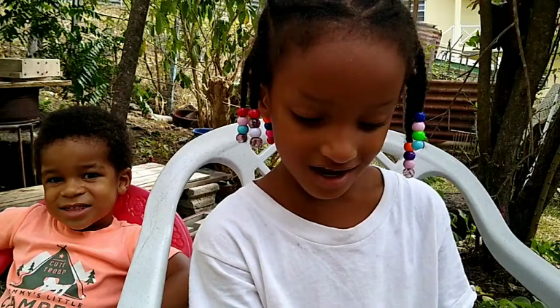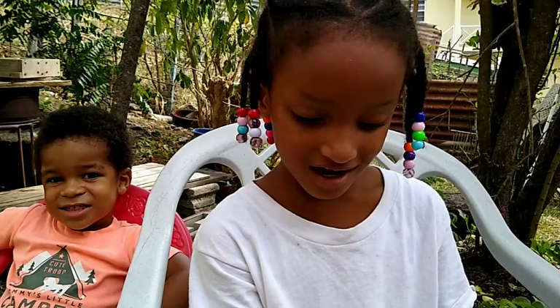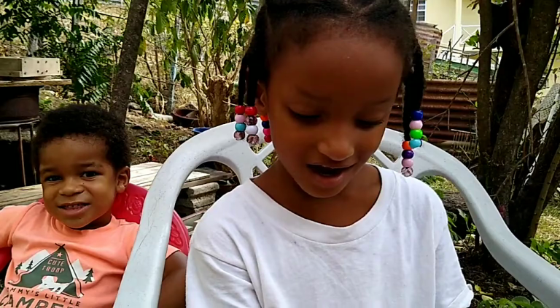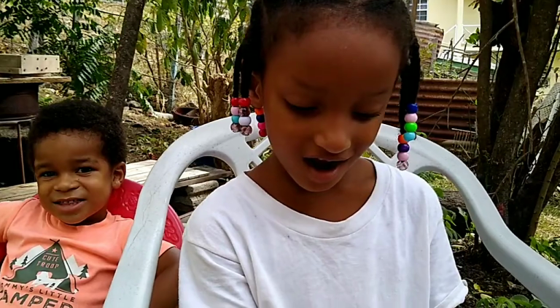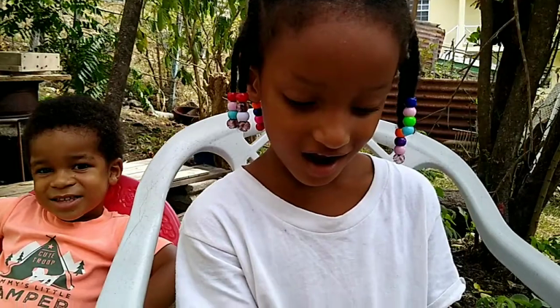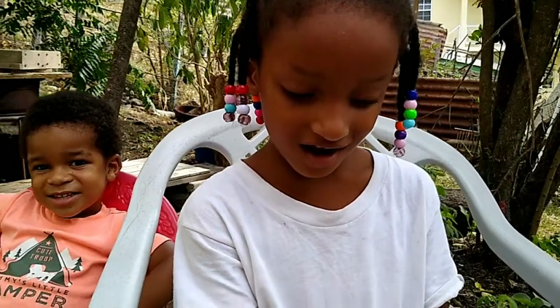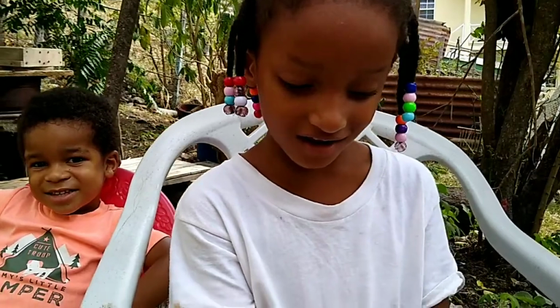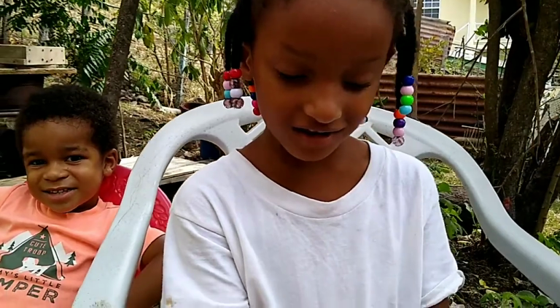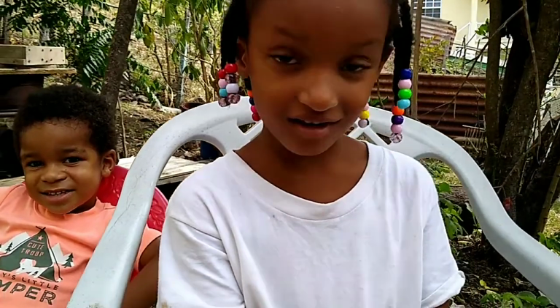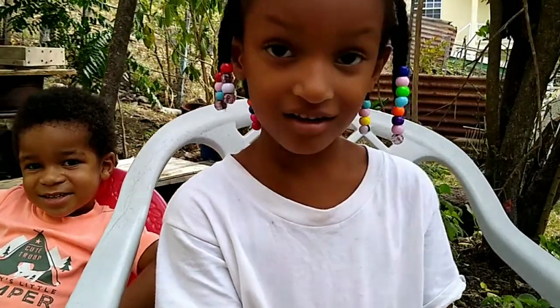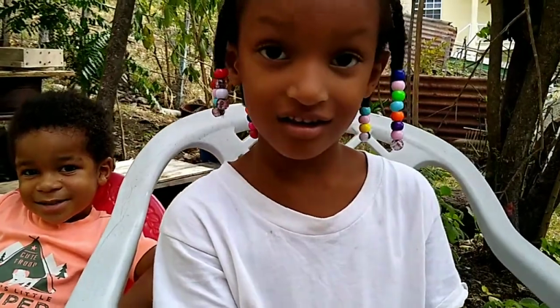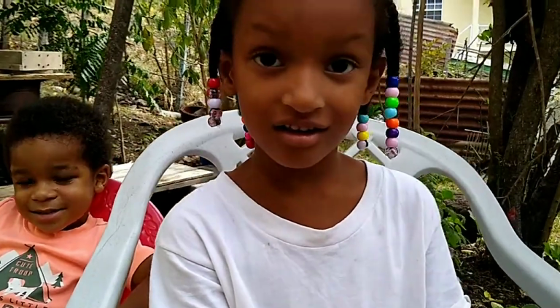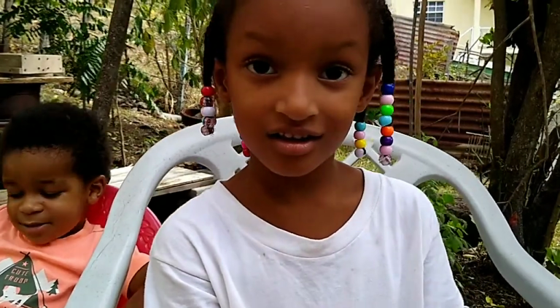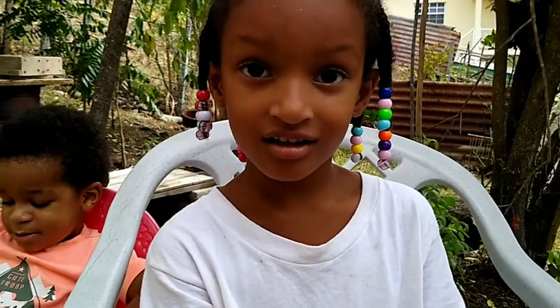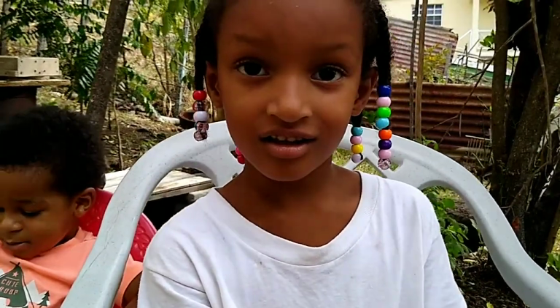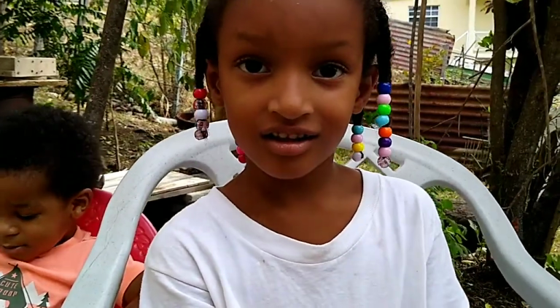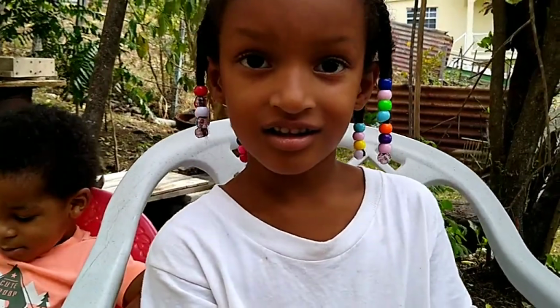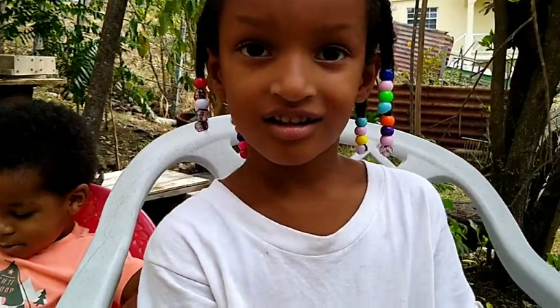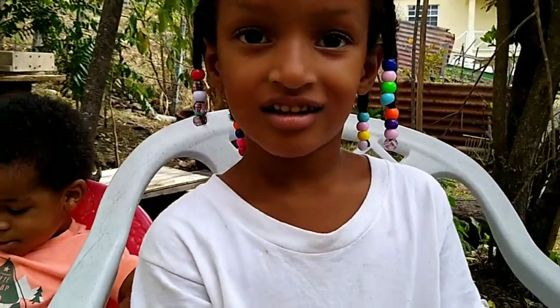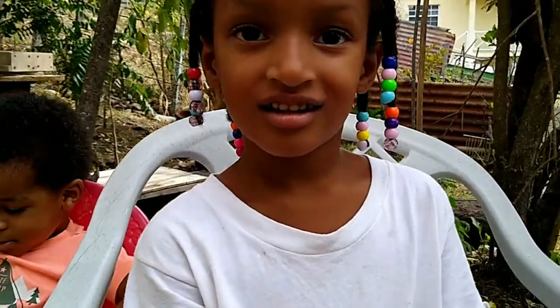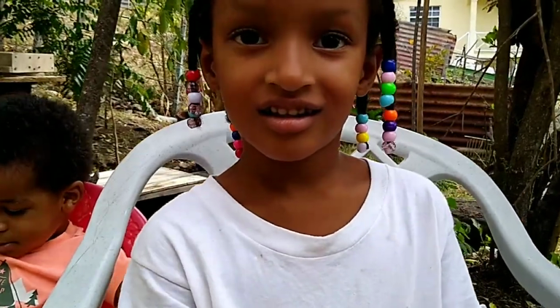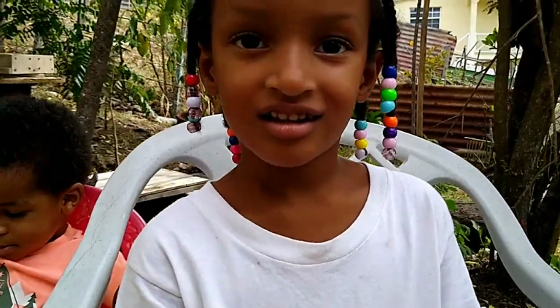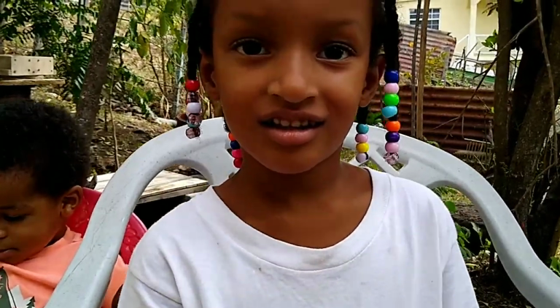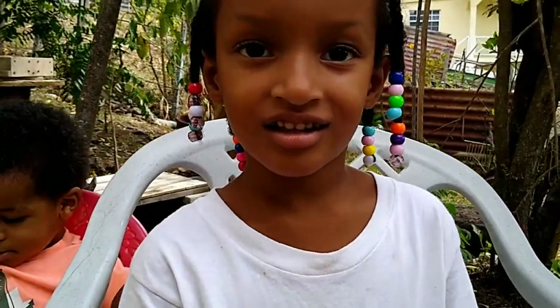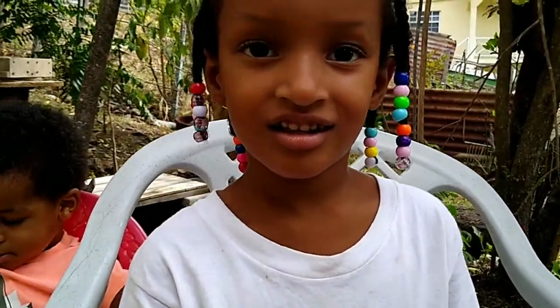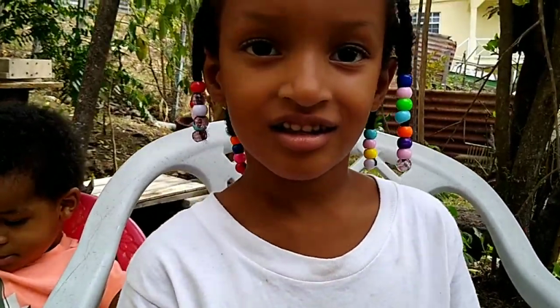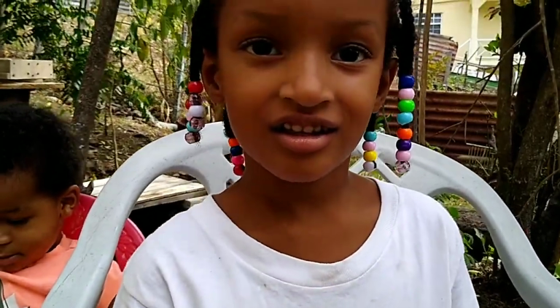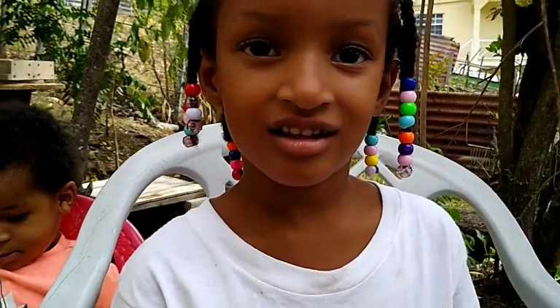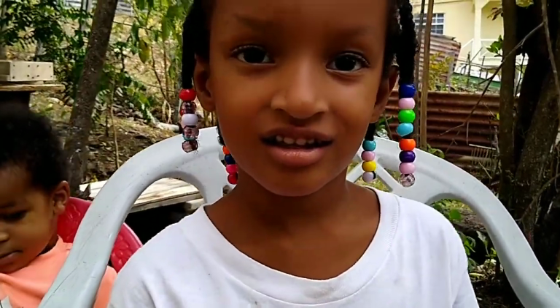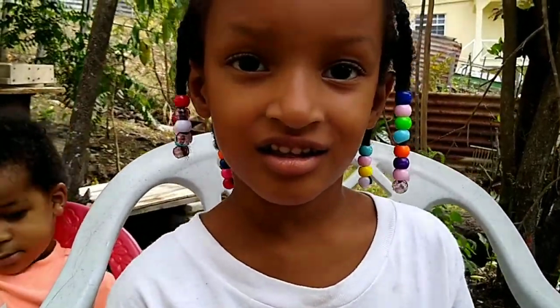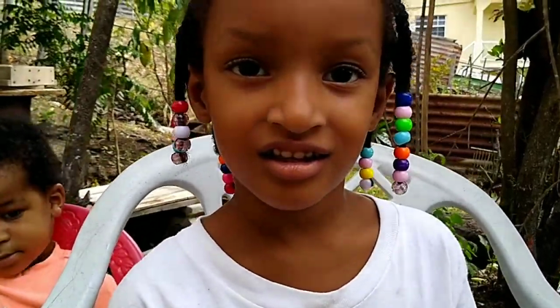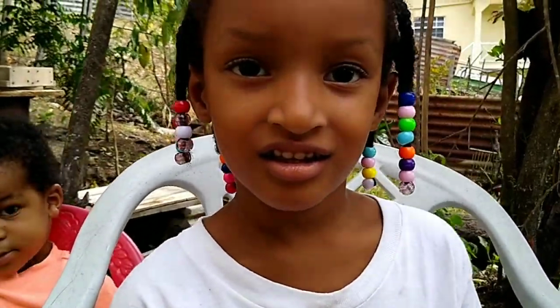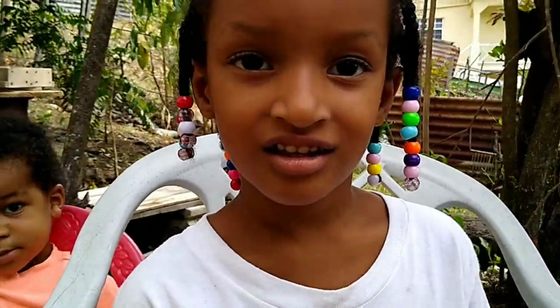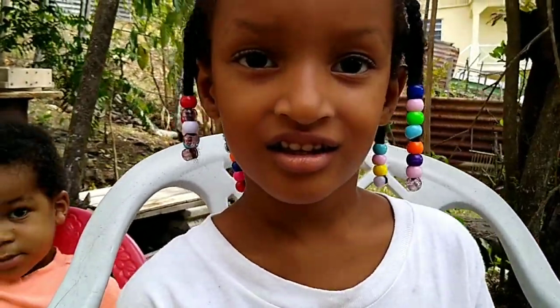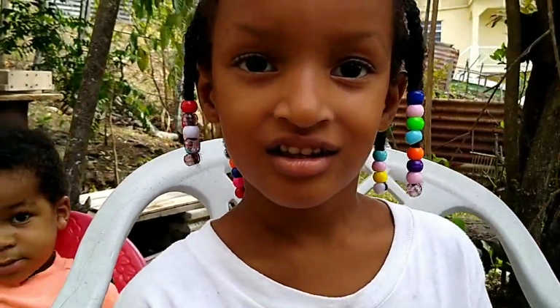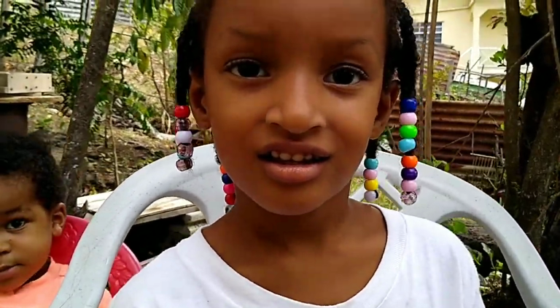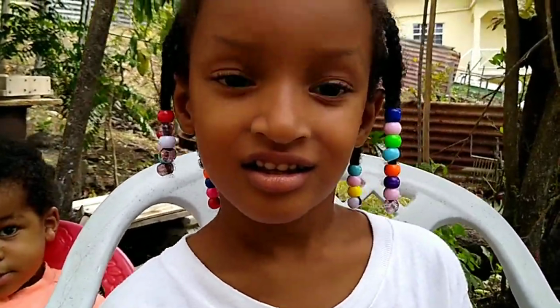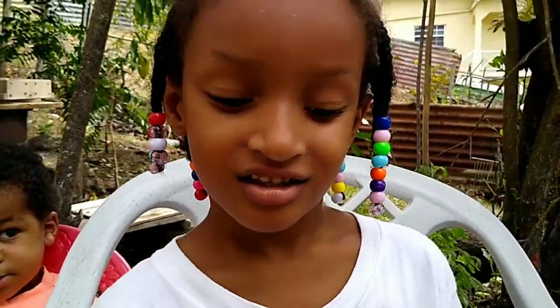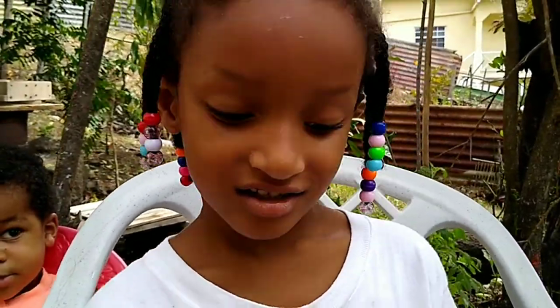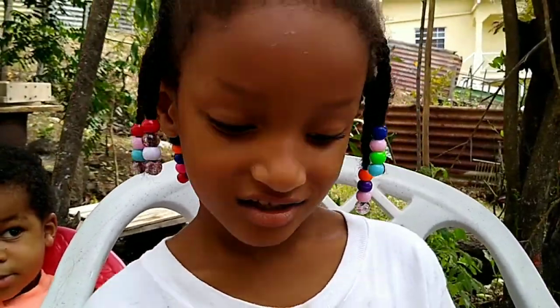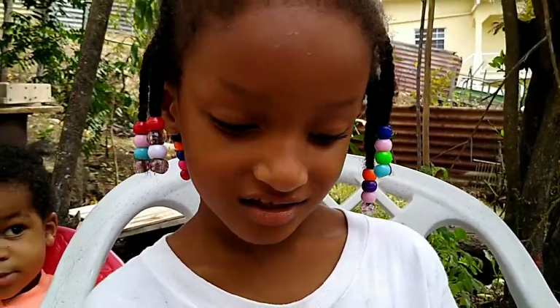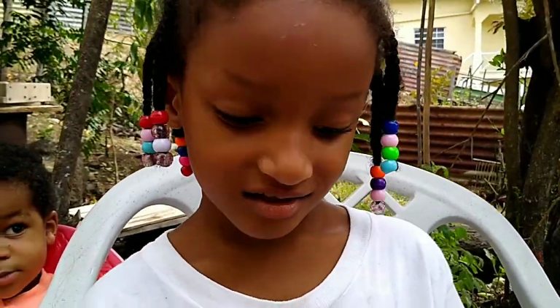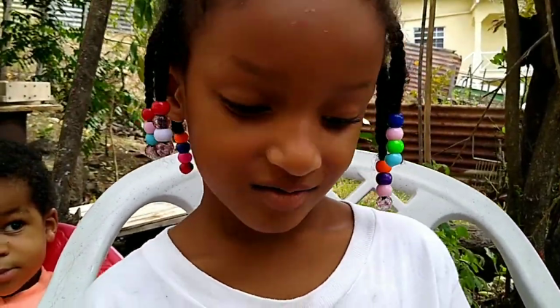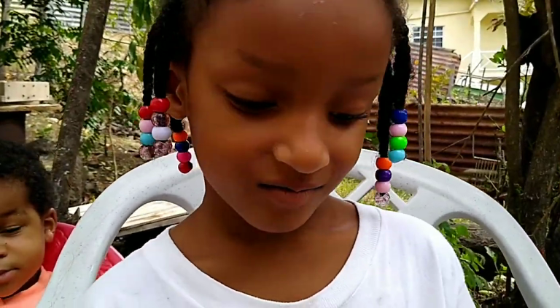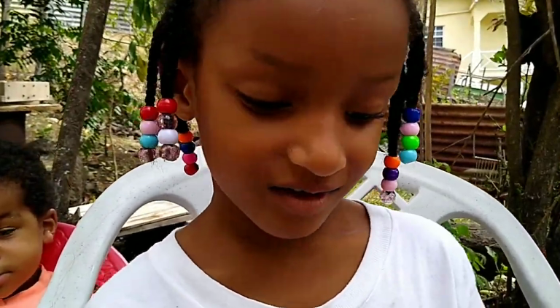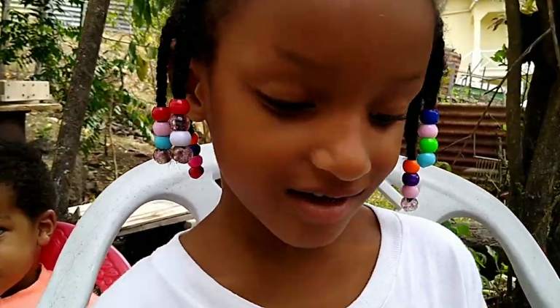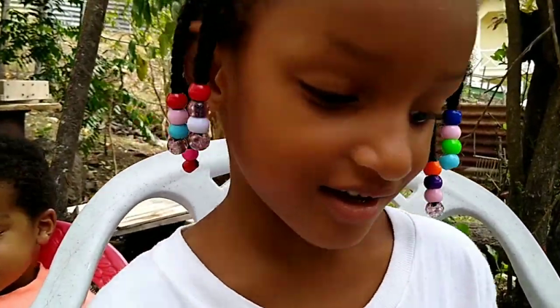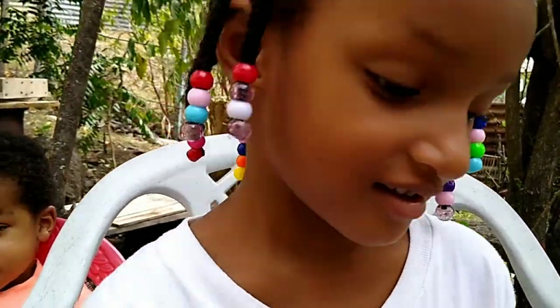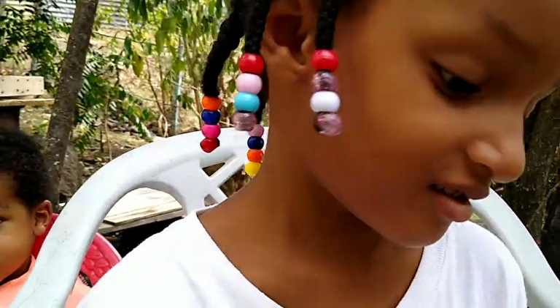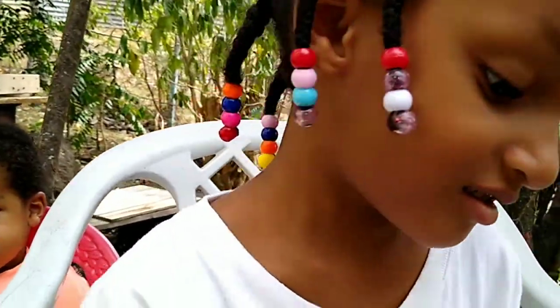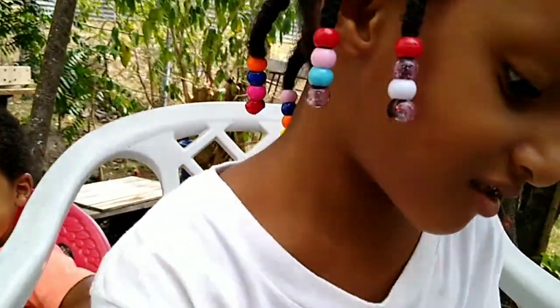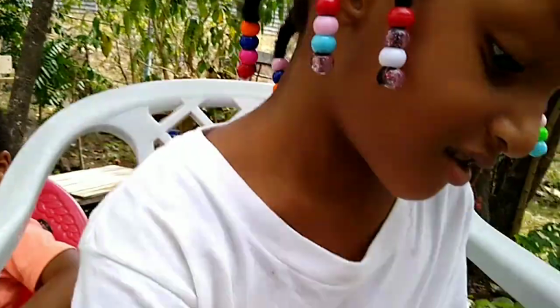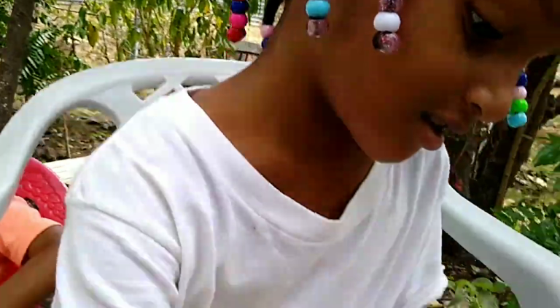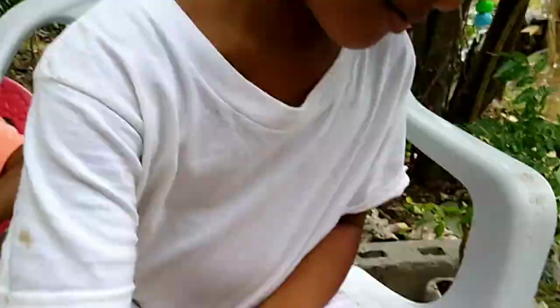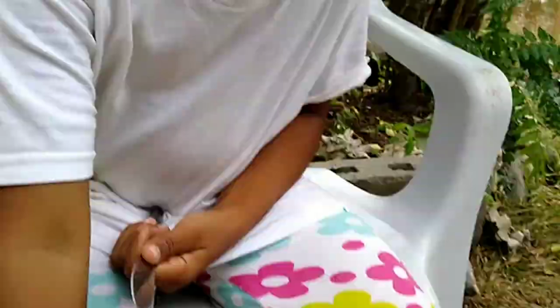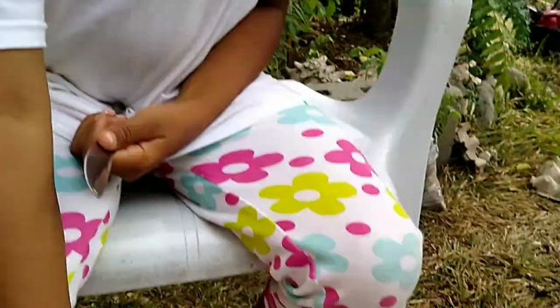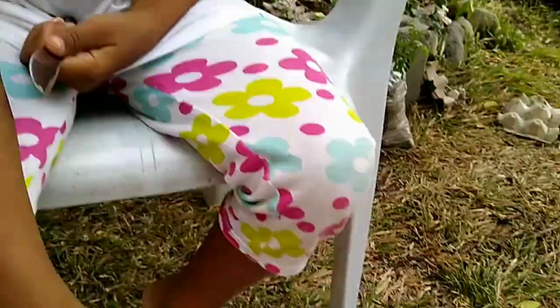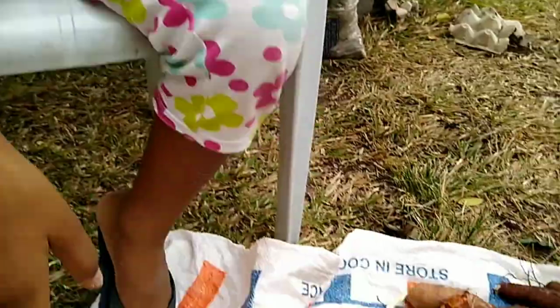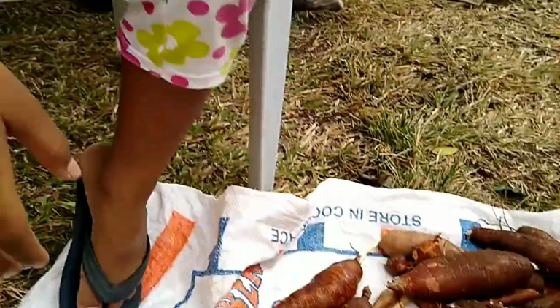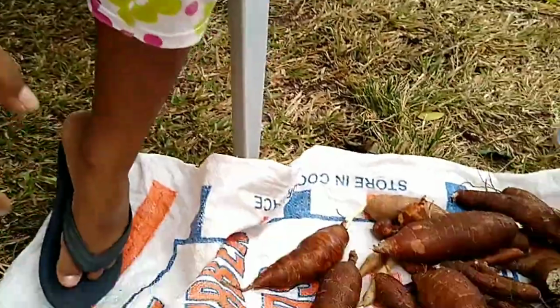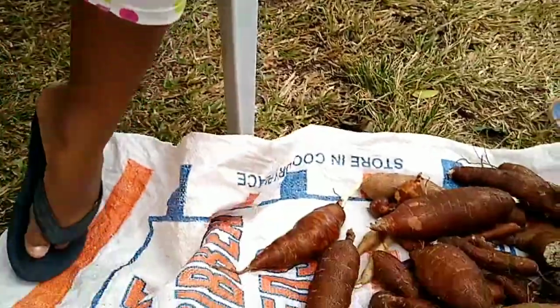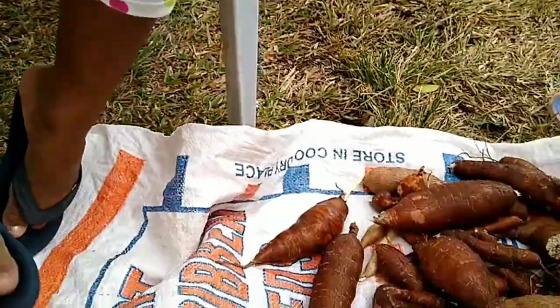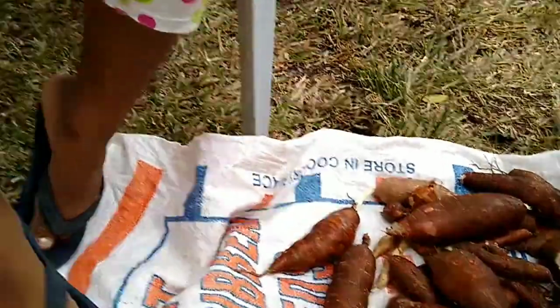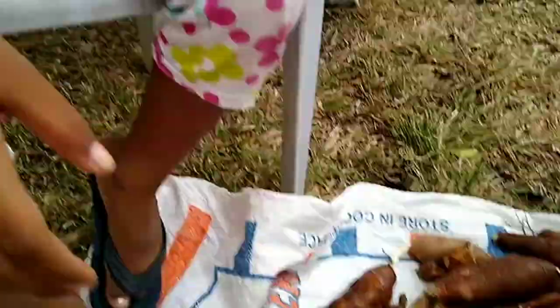Here we have Alexia and she's going to tell you what we're going to do. We're going to scrape cassava today.